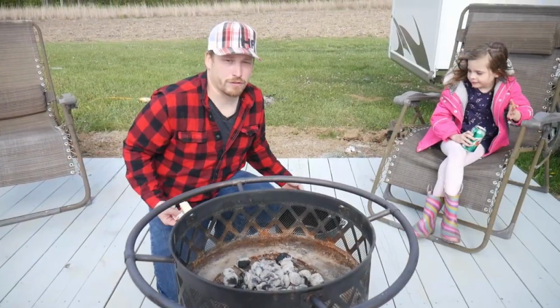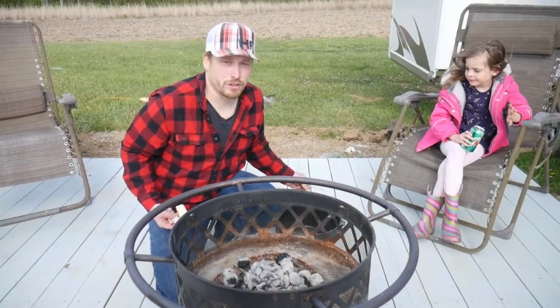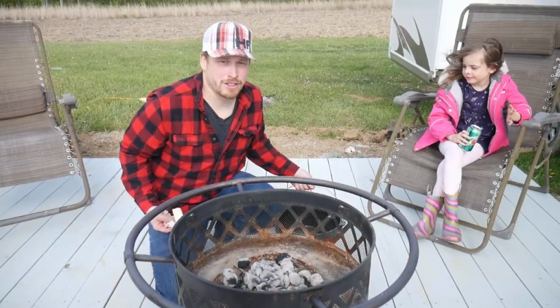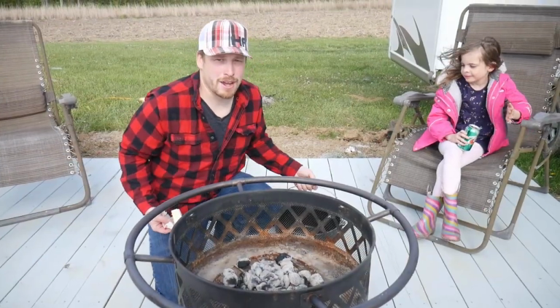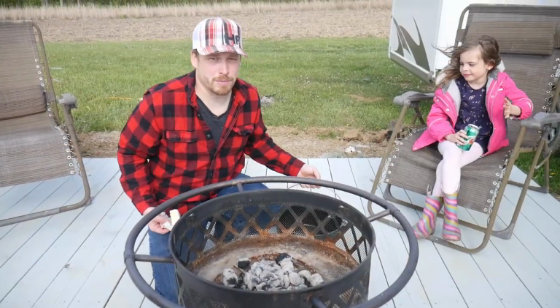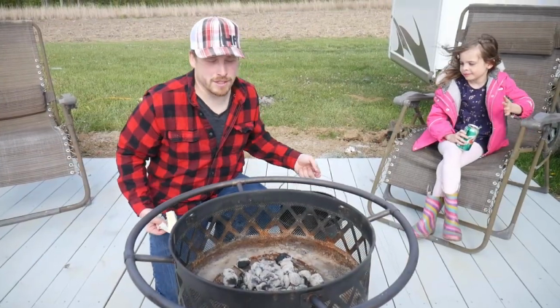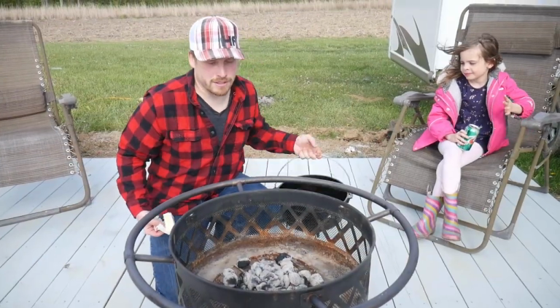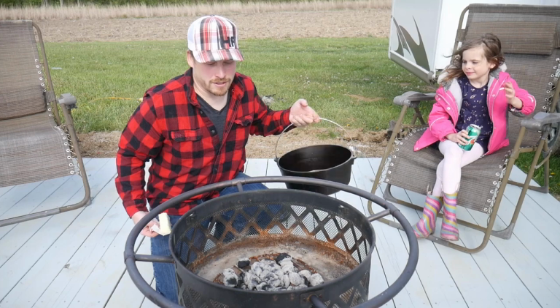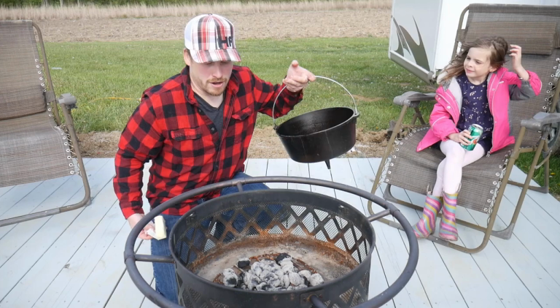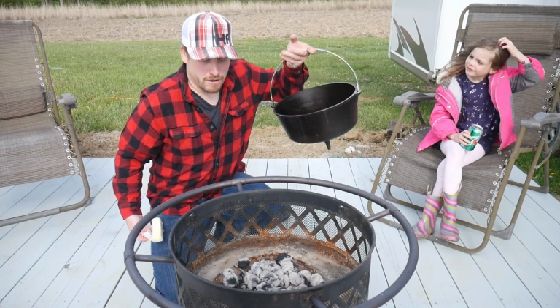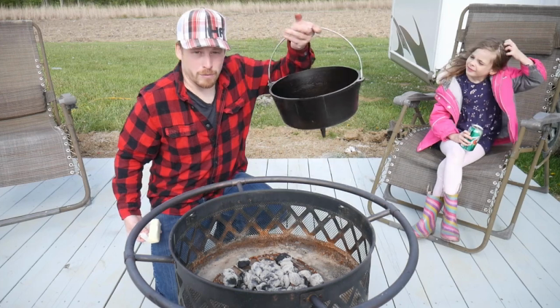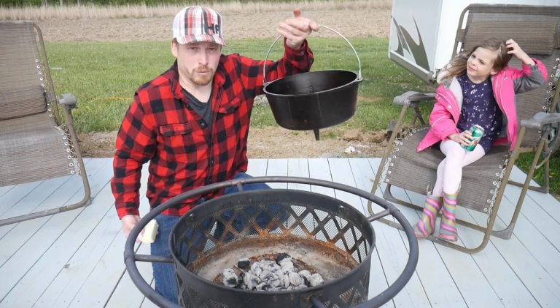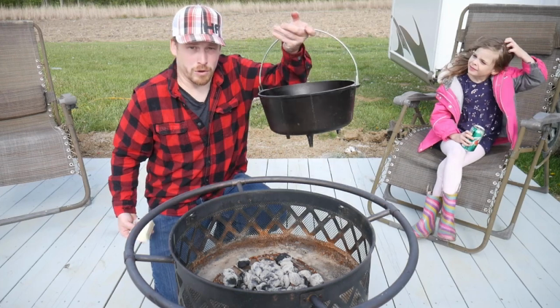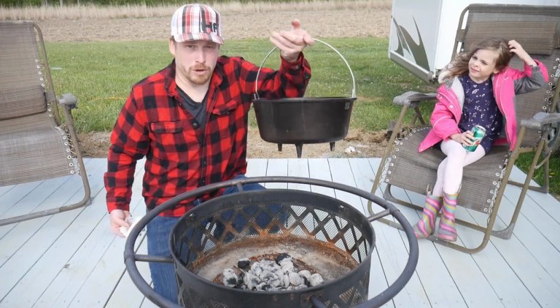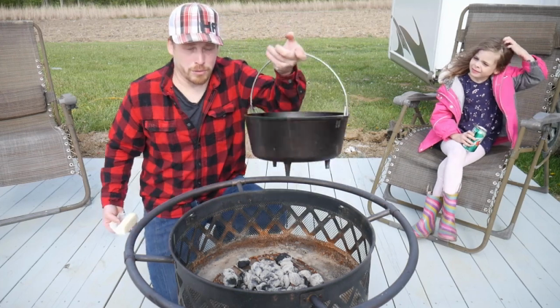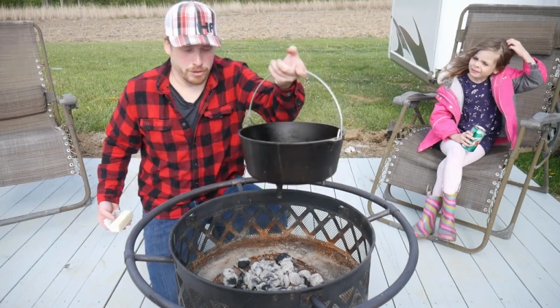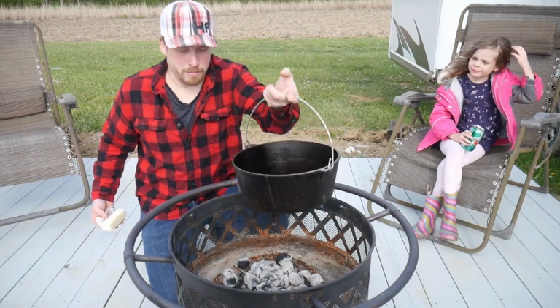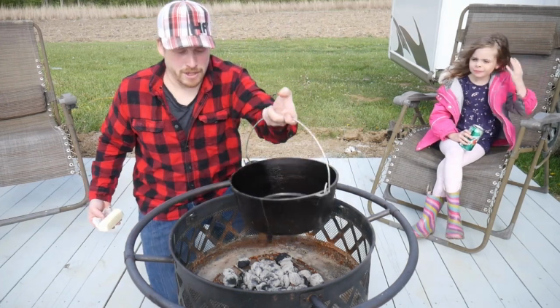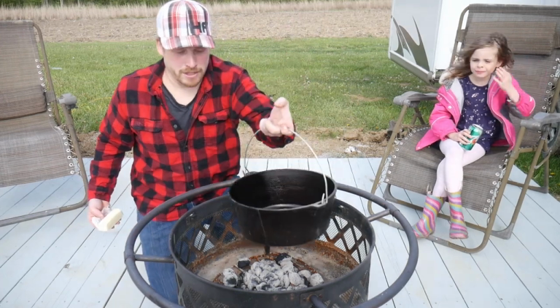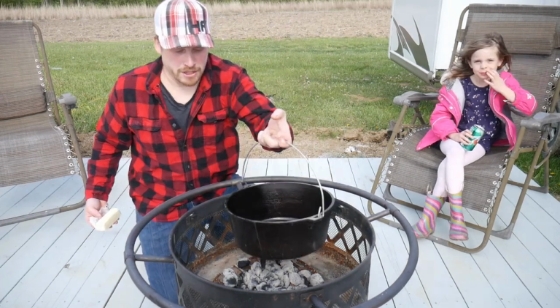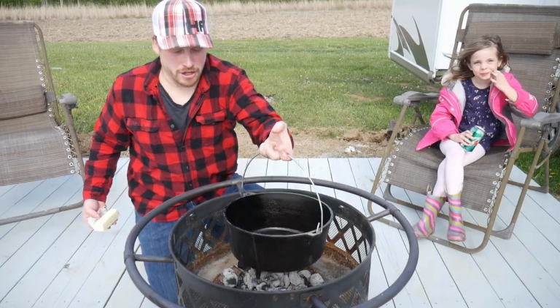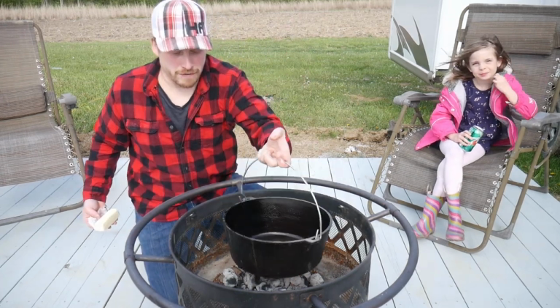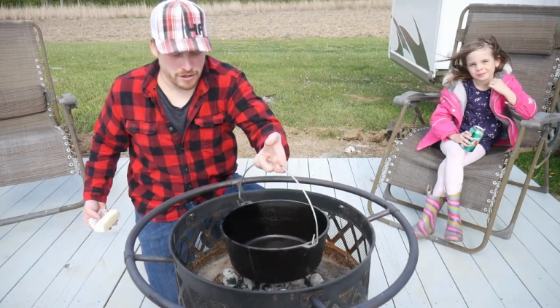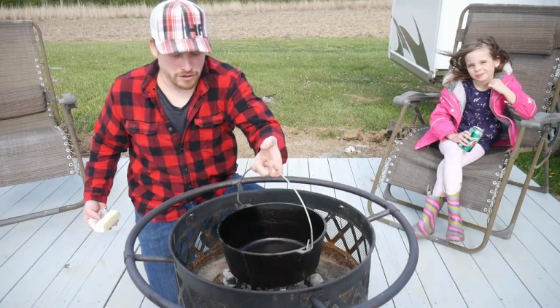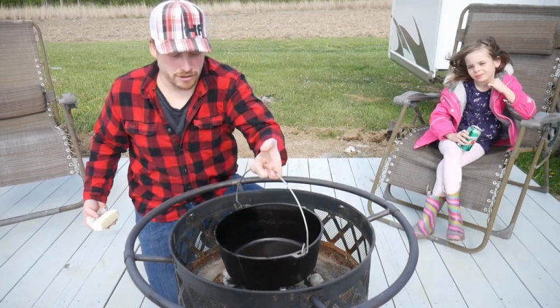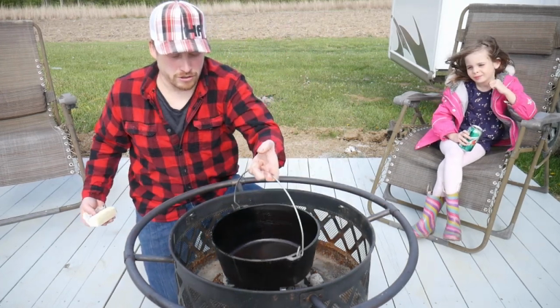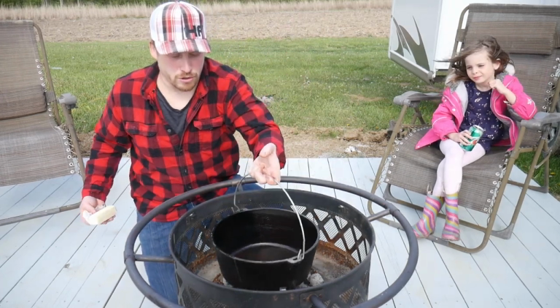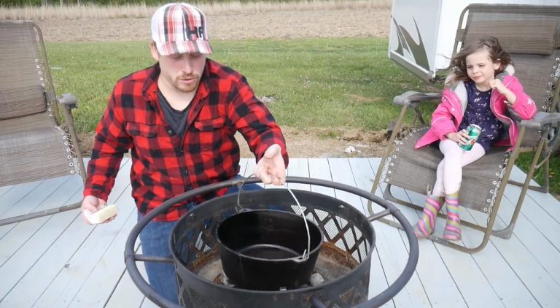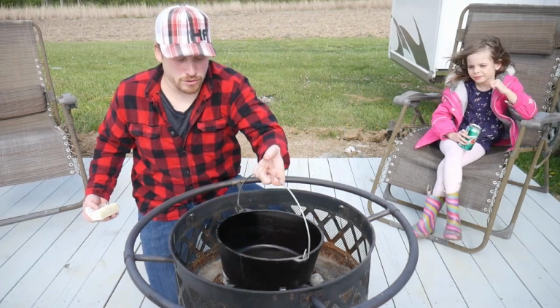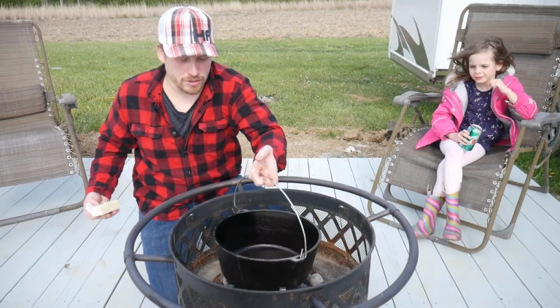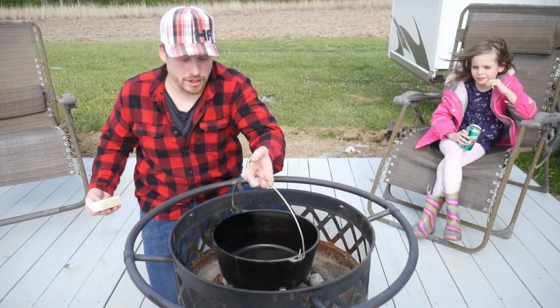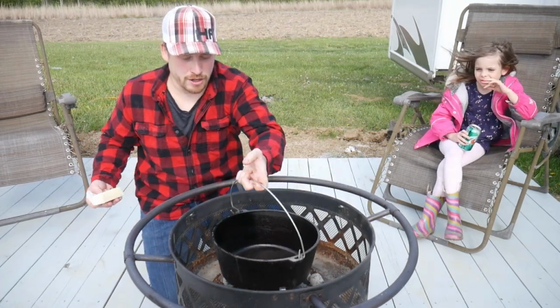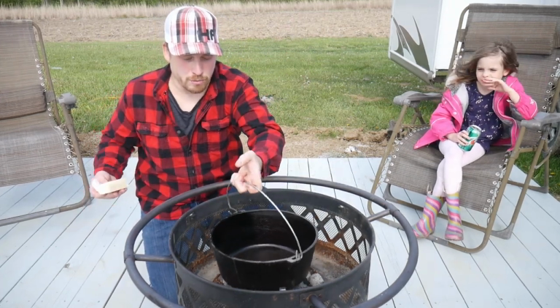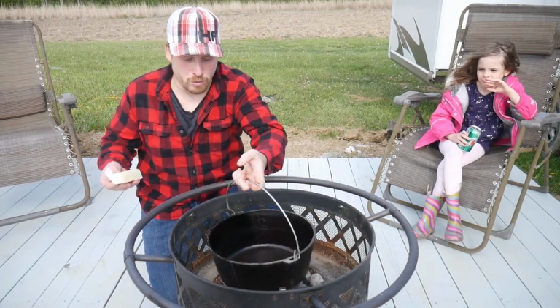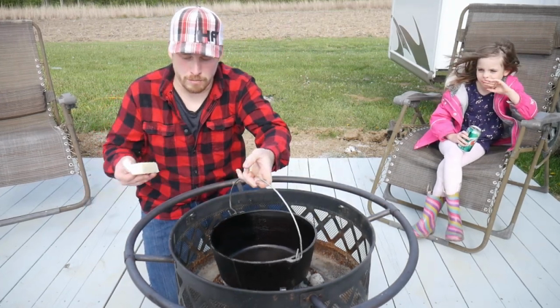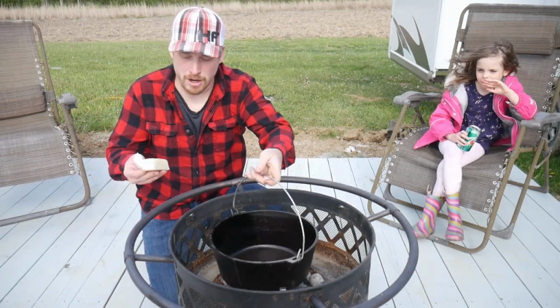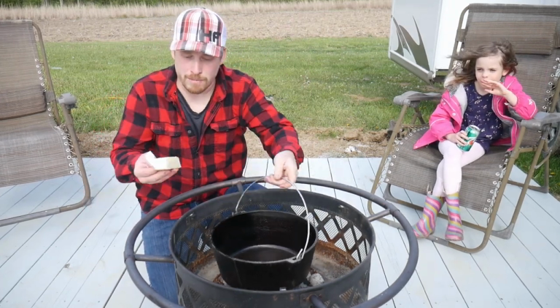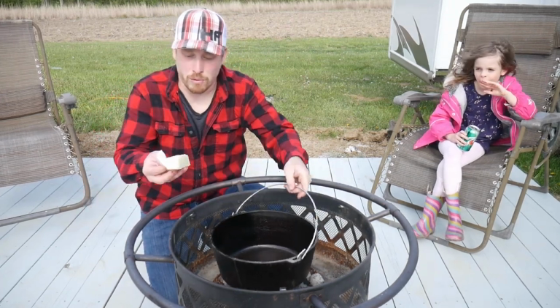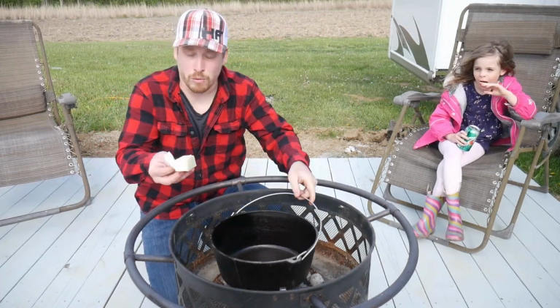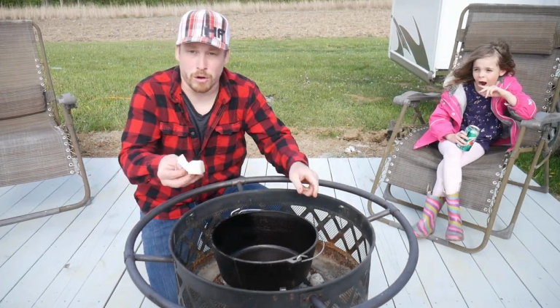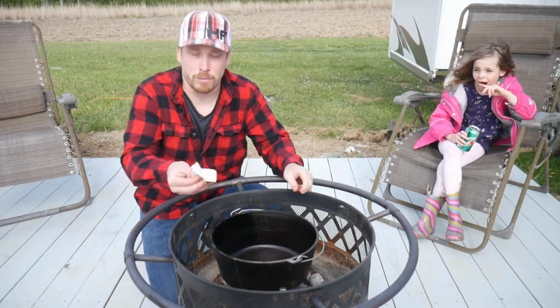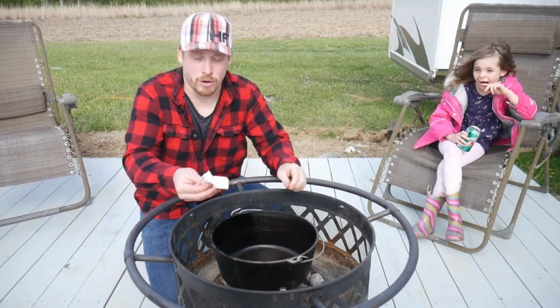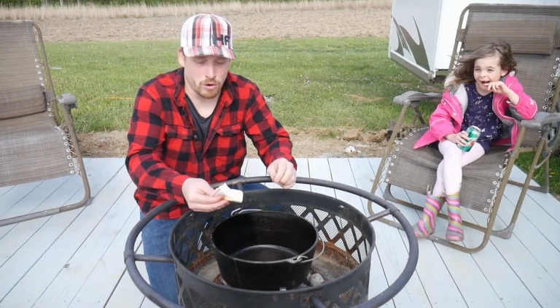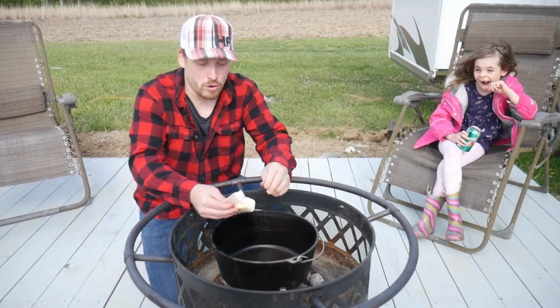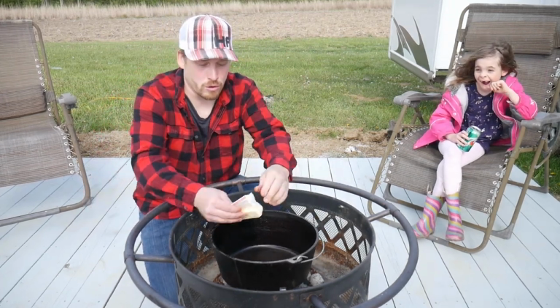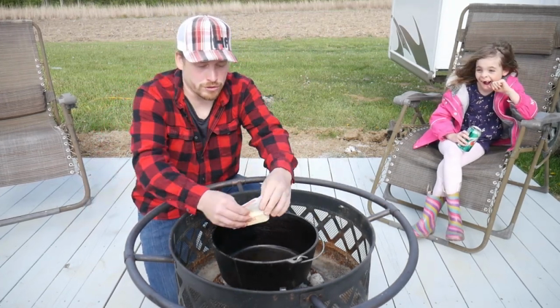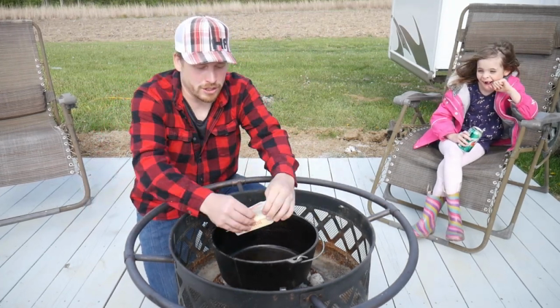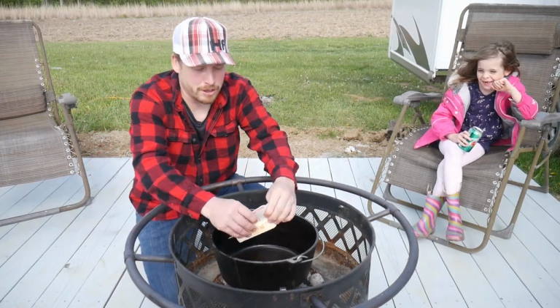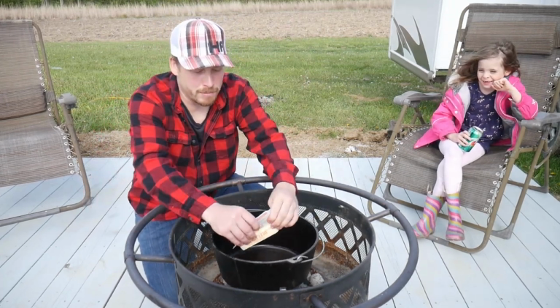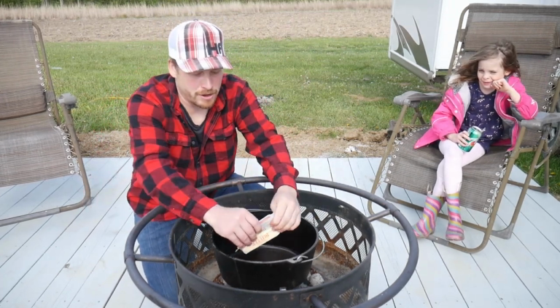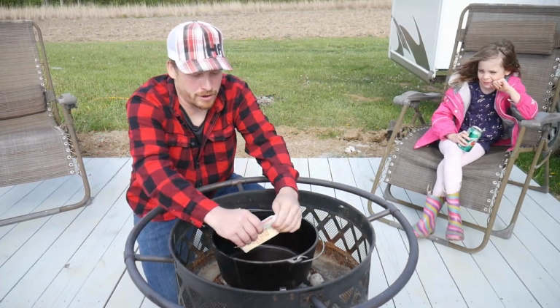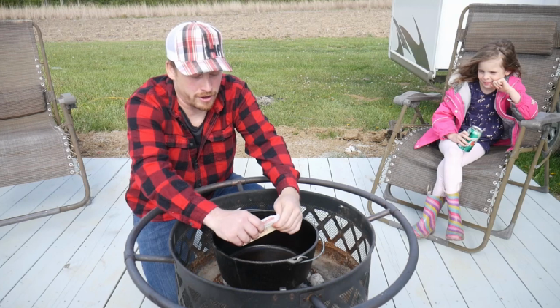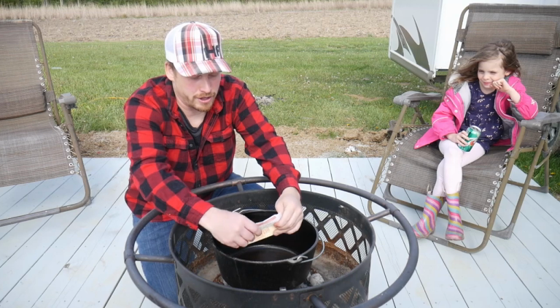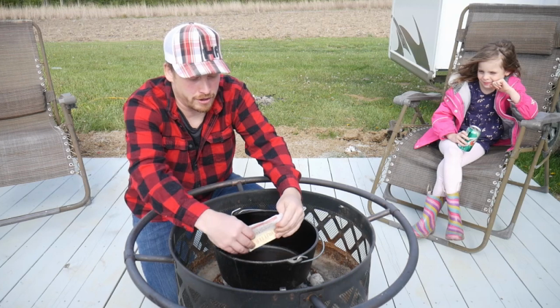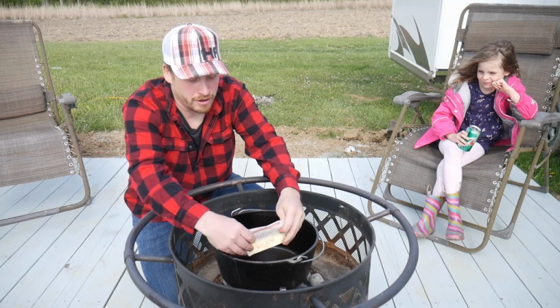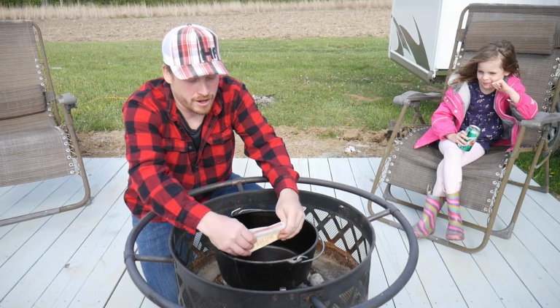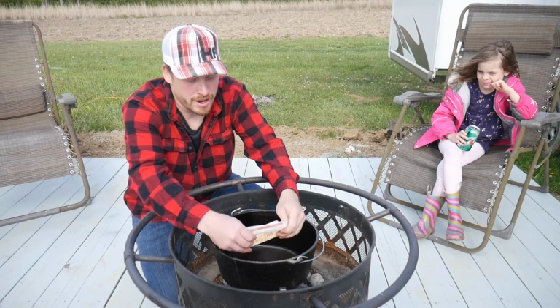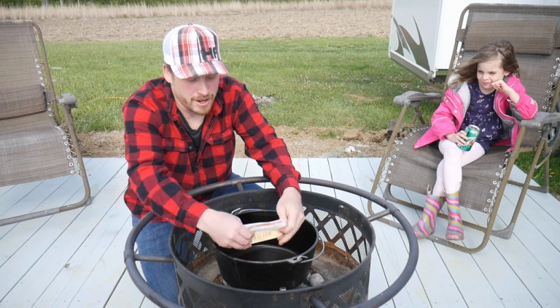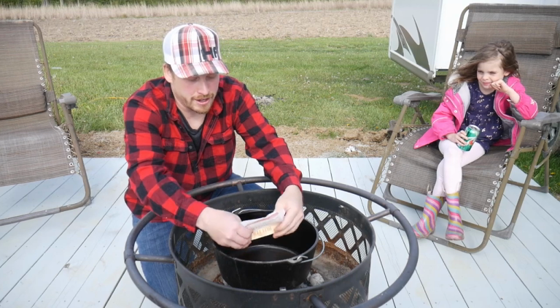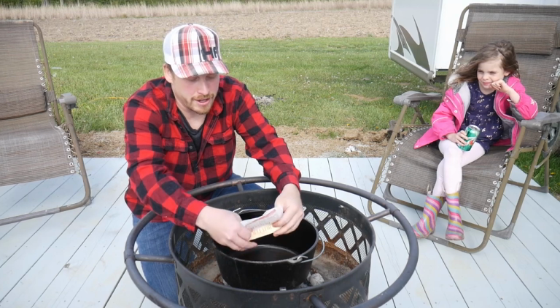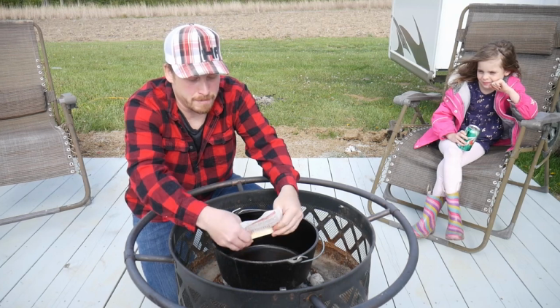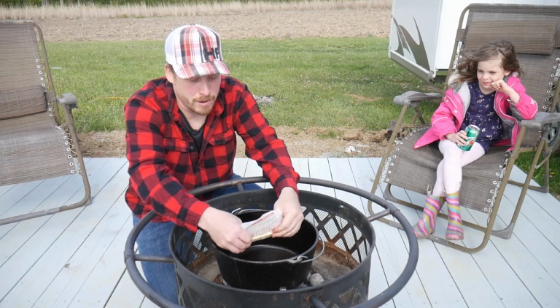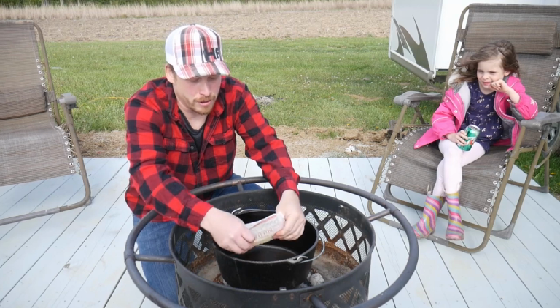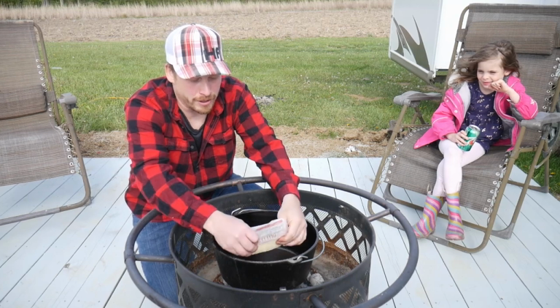The first step is we're gonna put the big Dutch oven on these coals and get it warmed up. We're gonna put a whole stick of butter in here and get it melting.